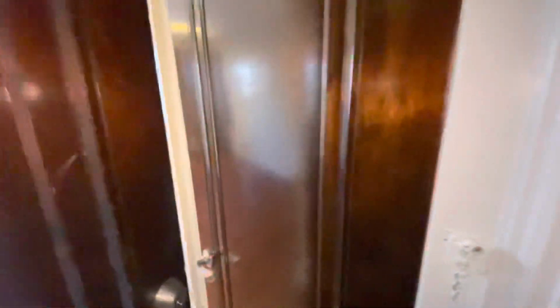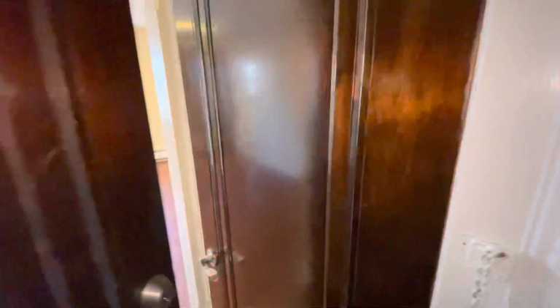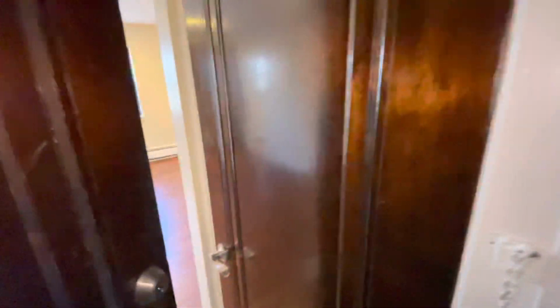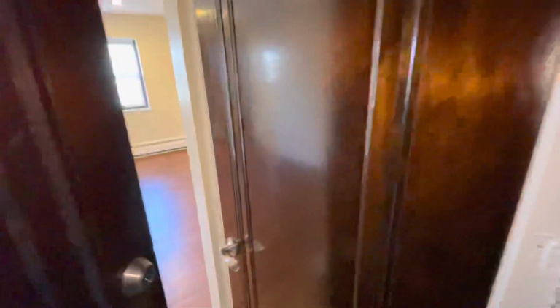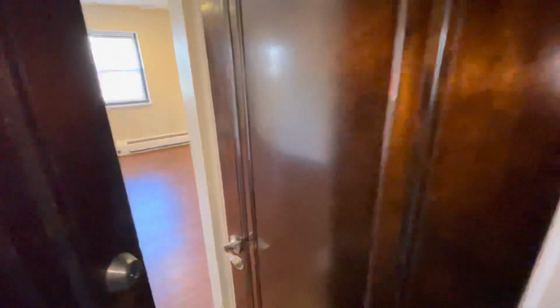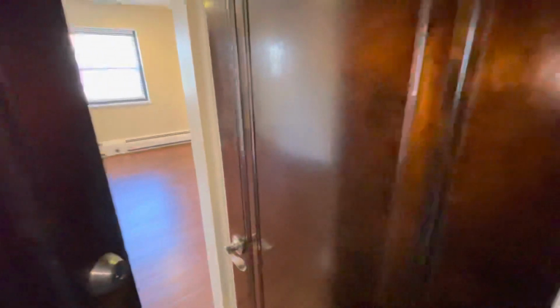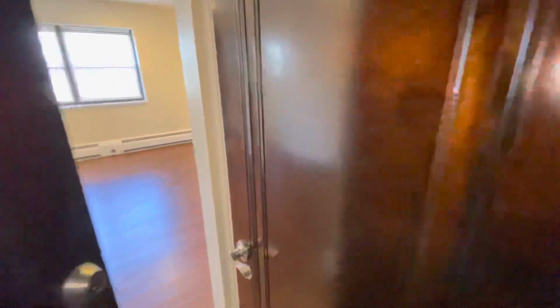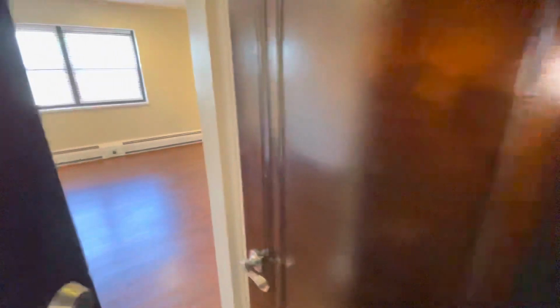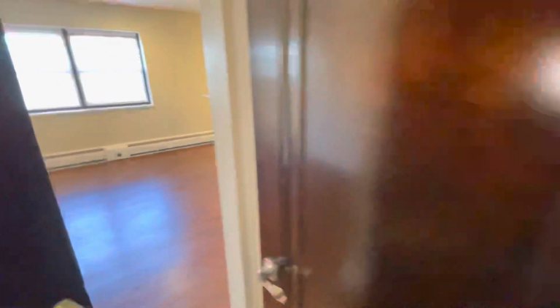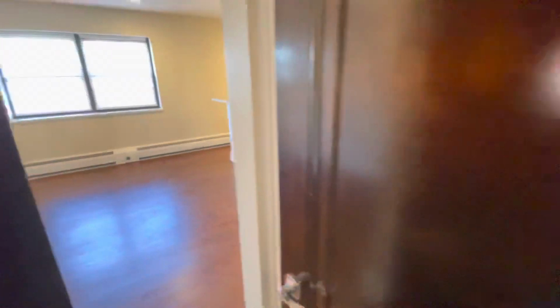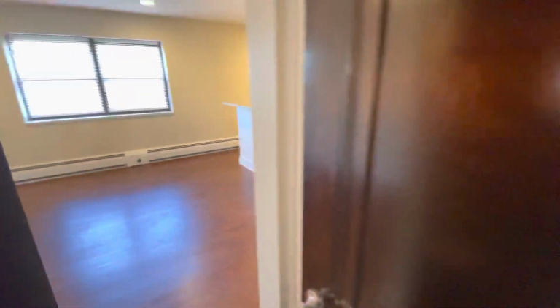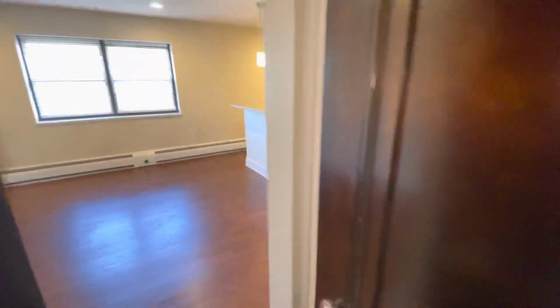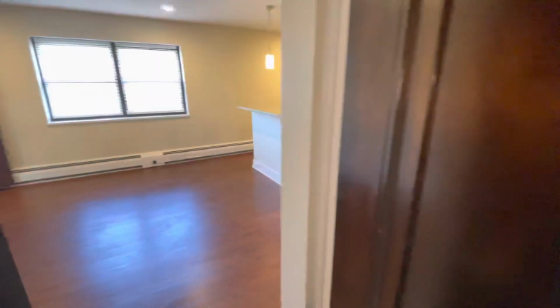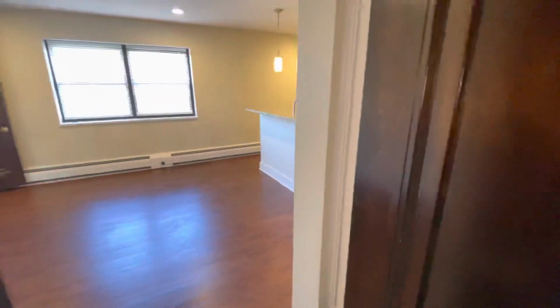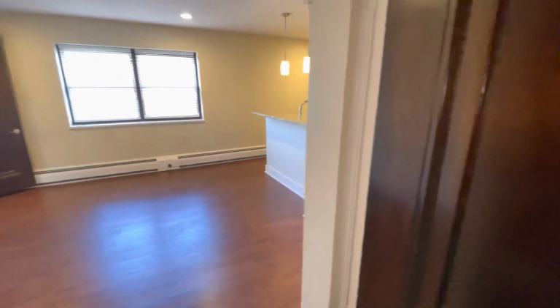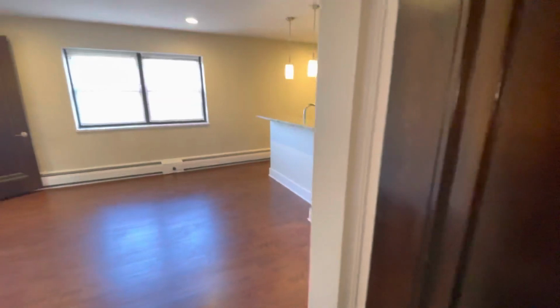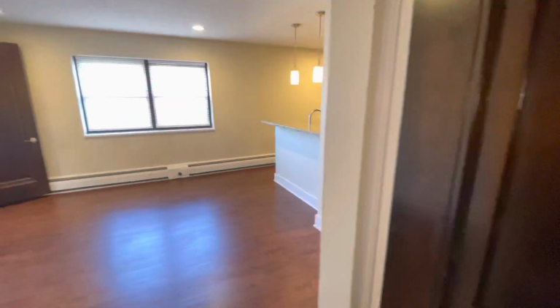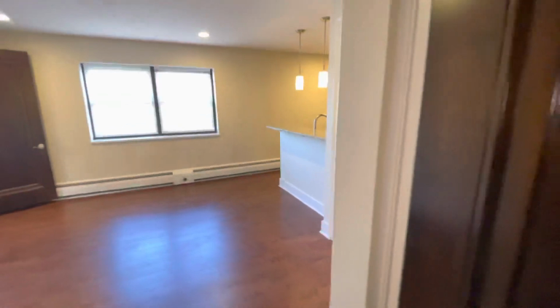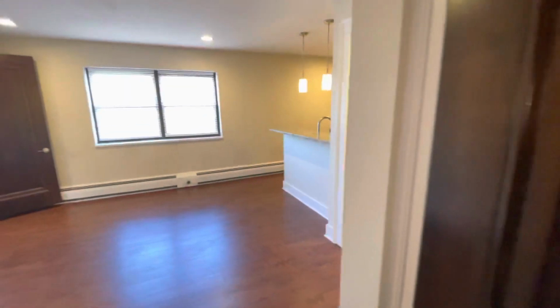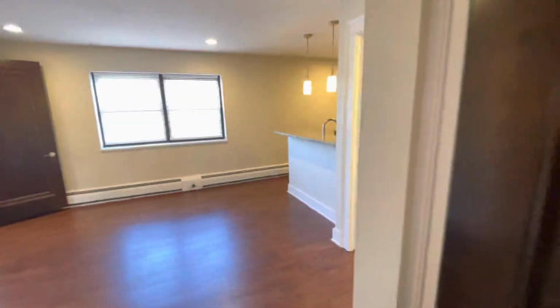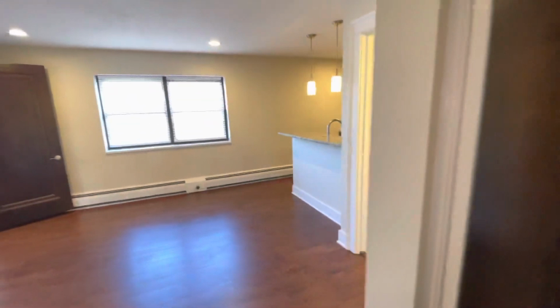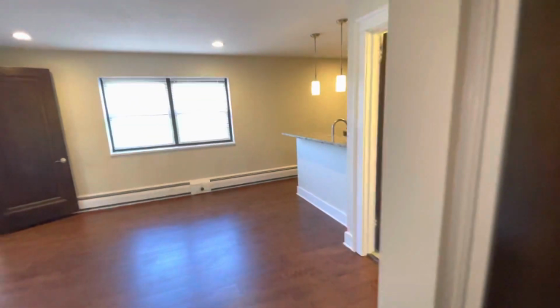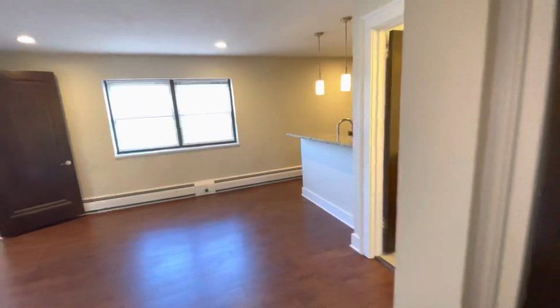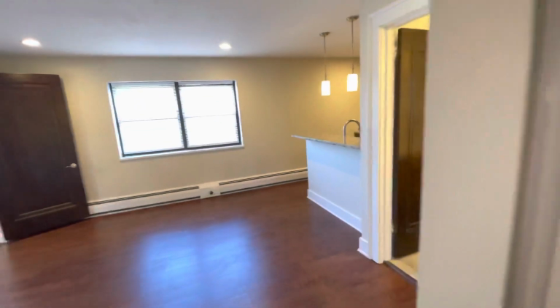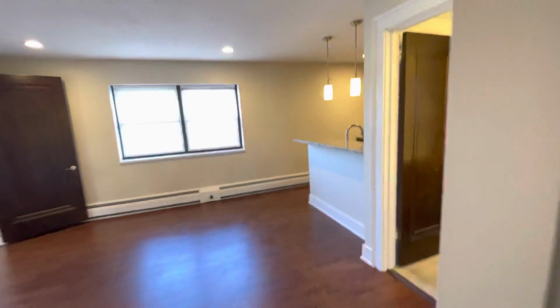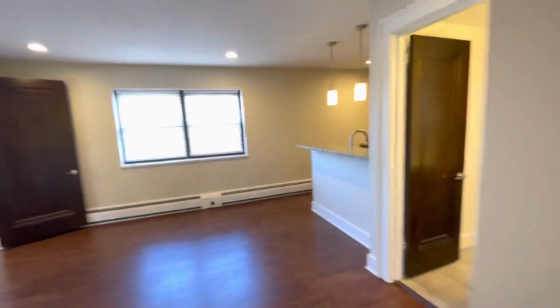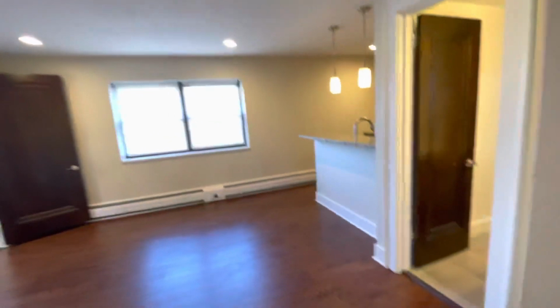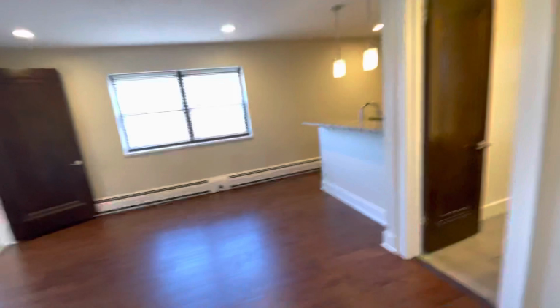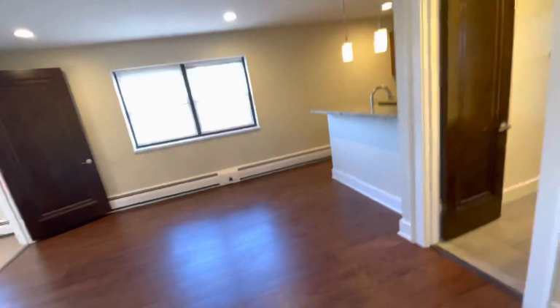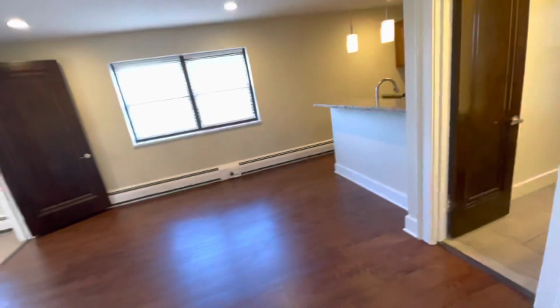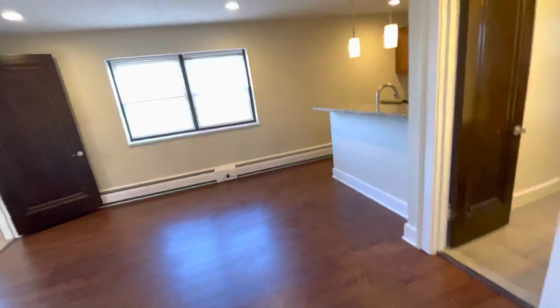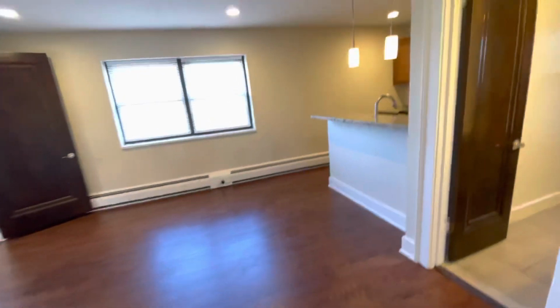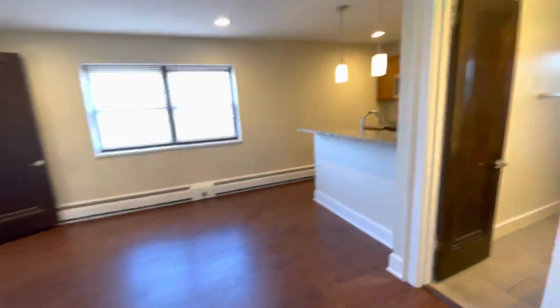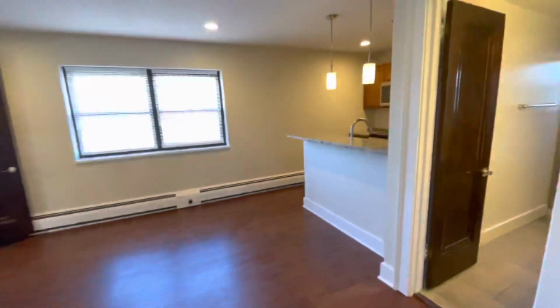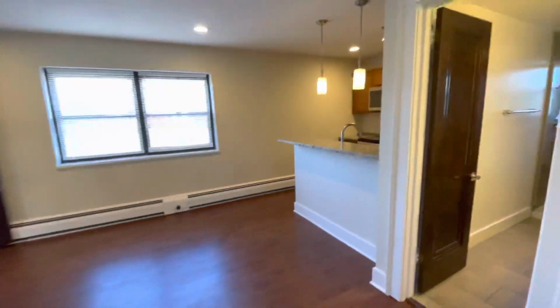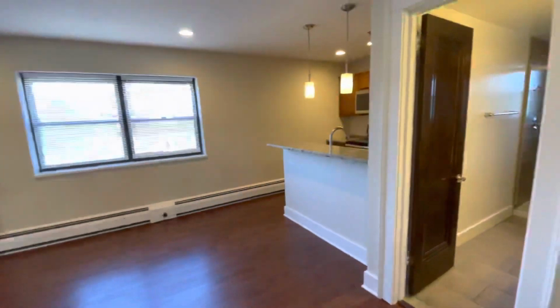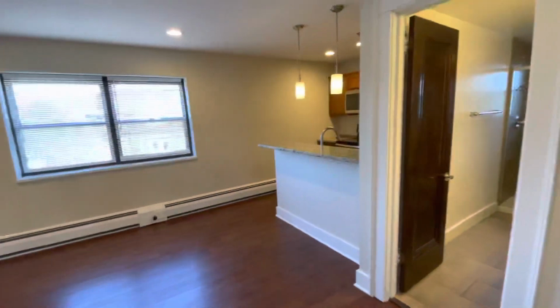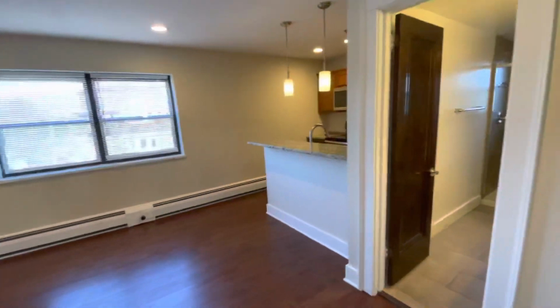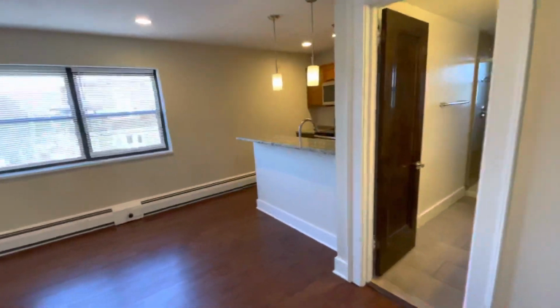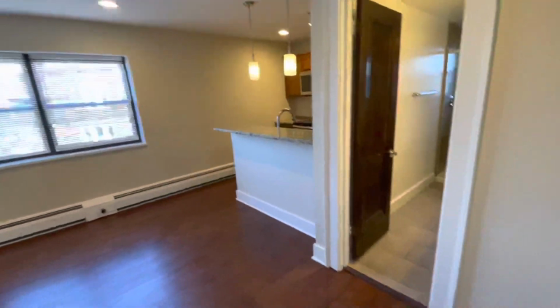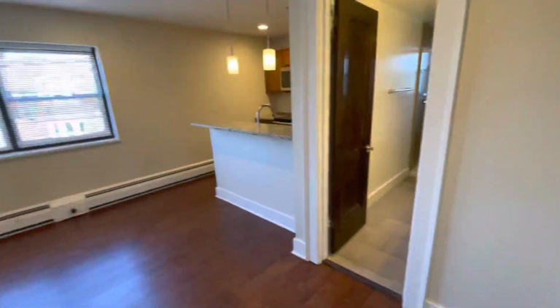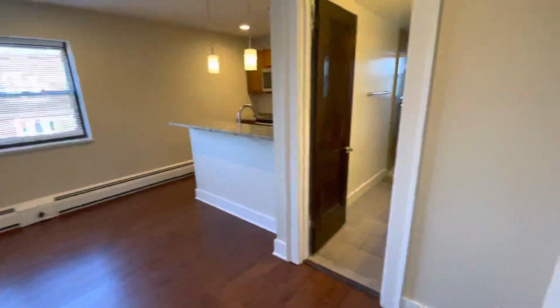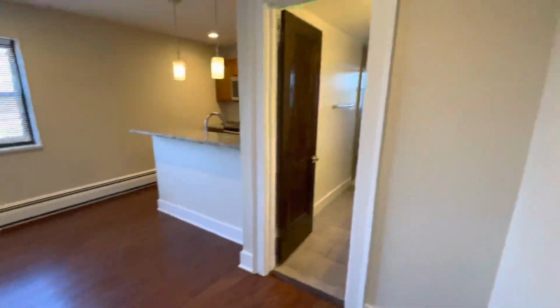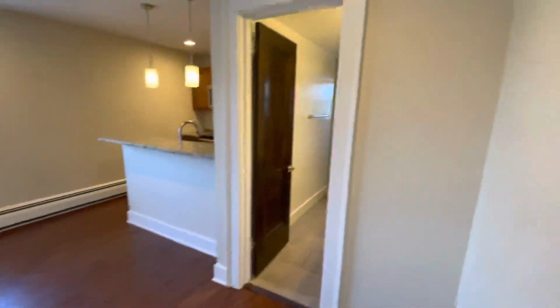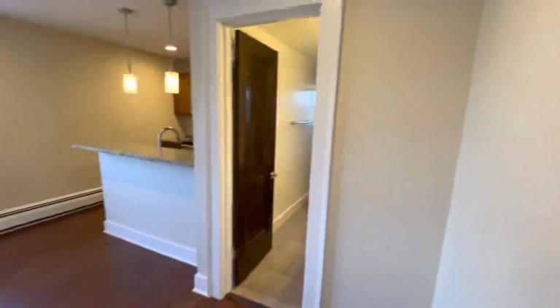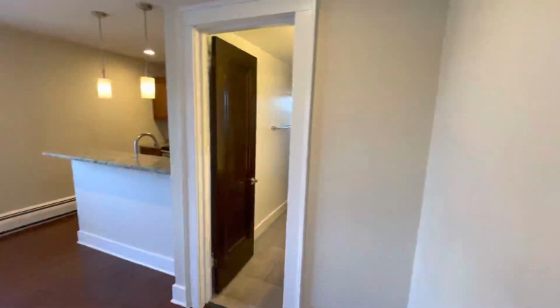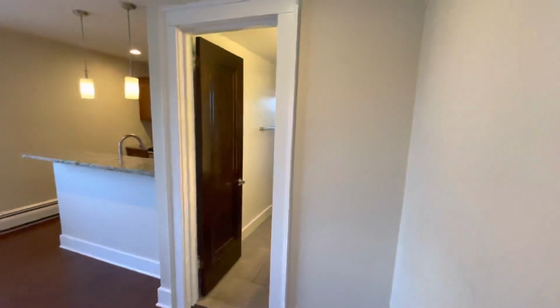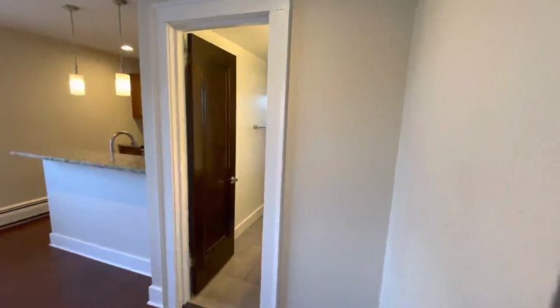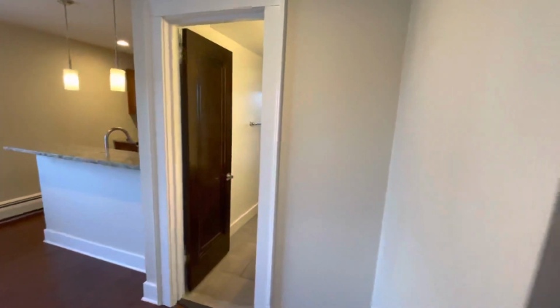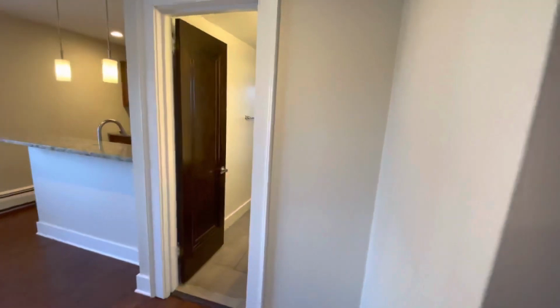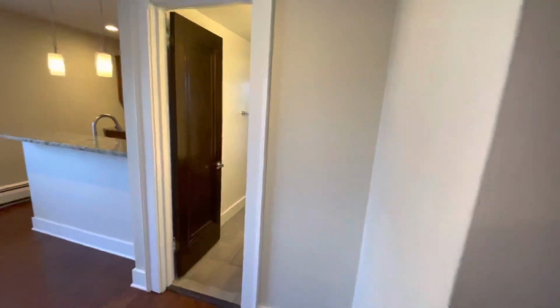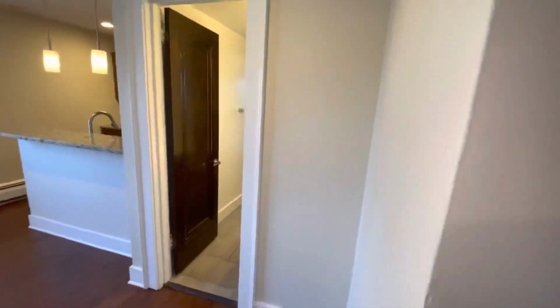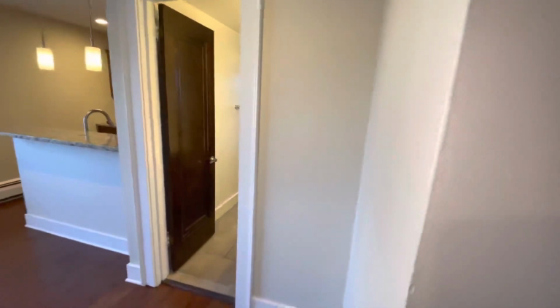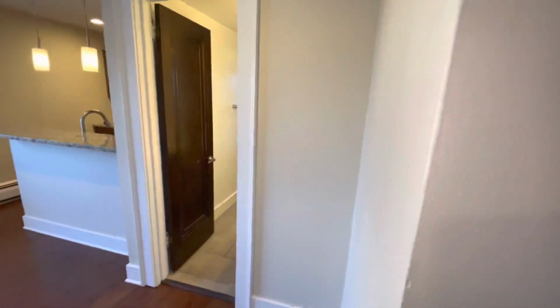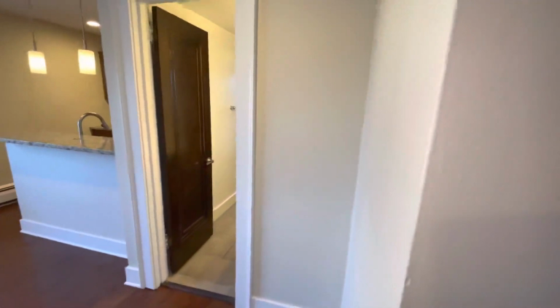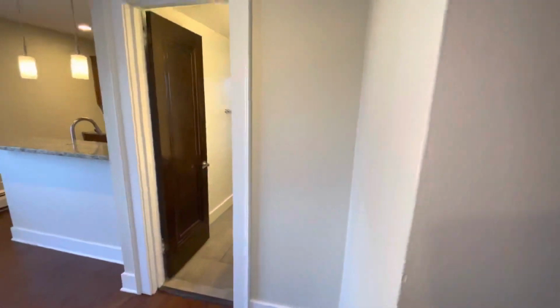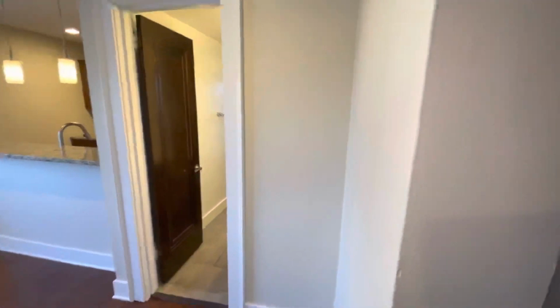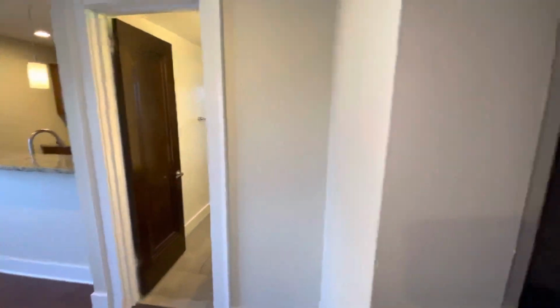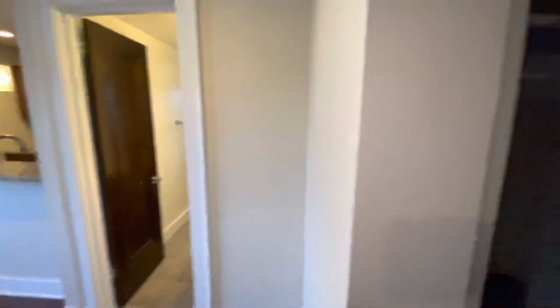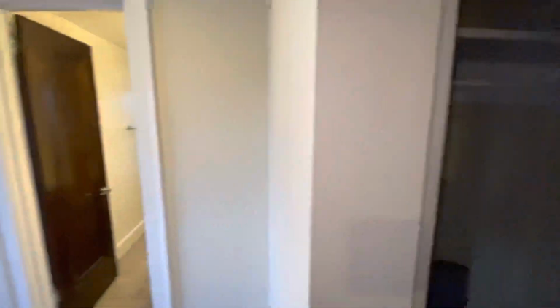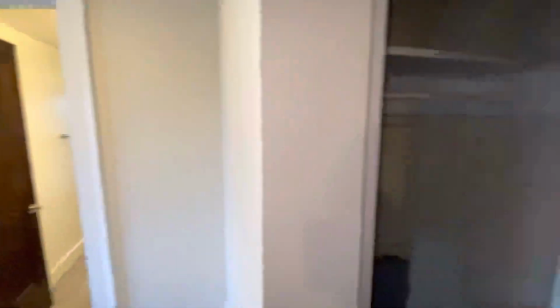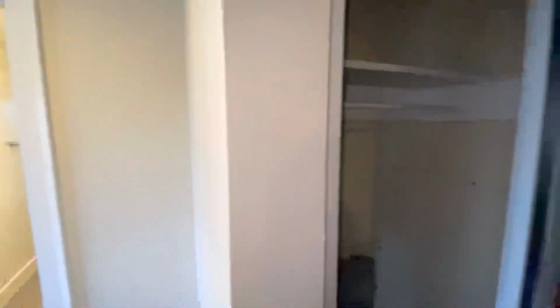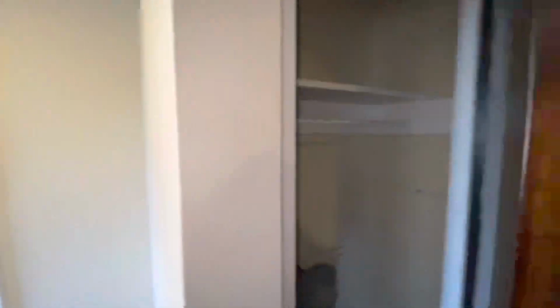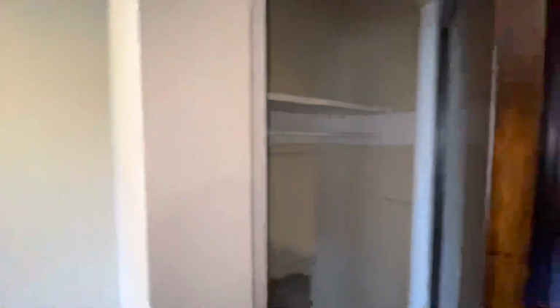This is a gorgeous one-bedroom, updated a few years ago, with a new kitchen, bathroom, and flooring.